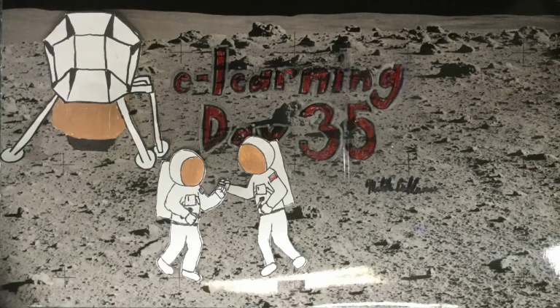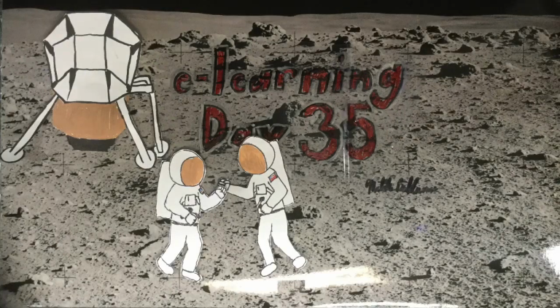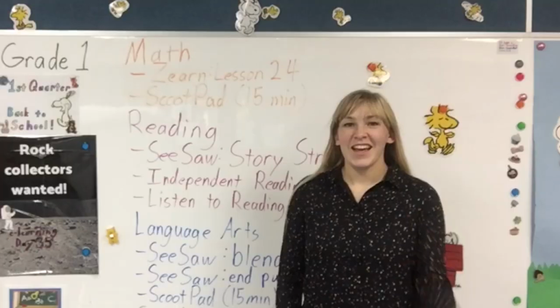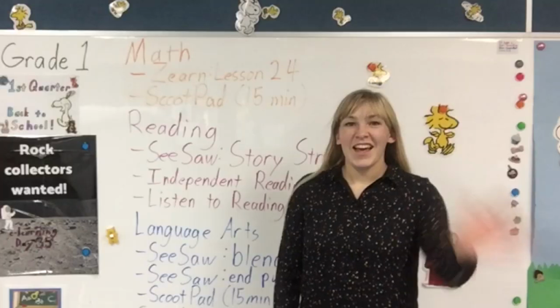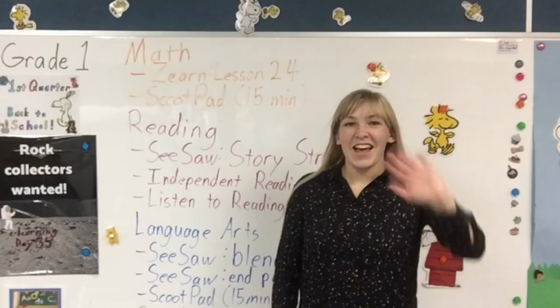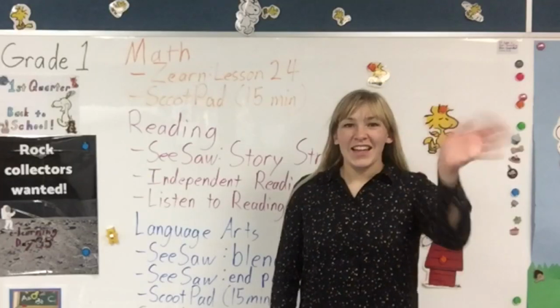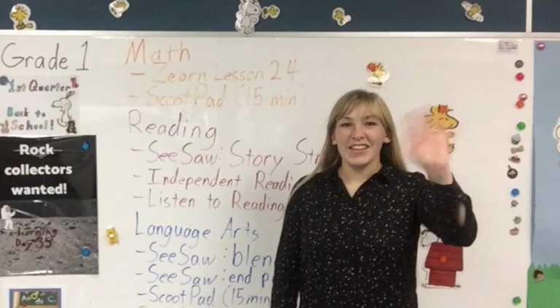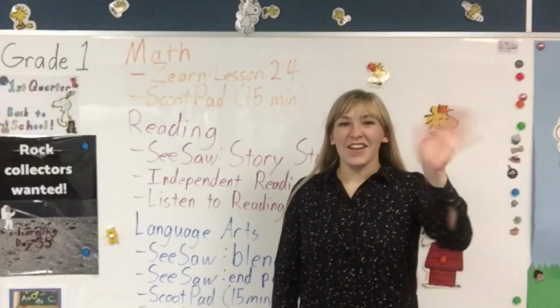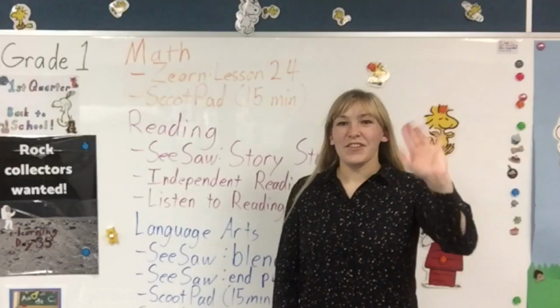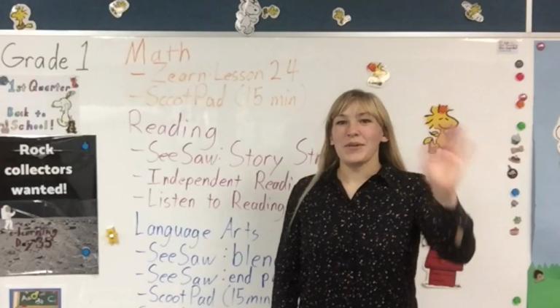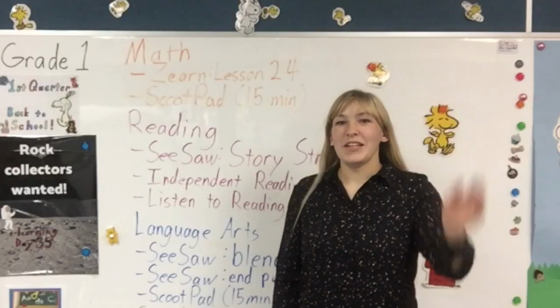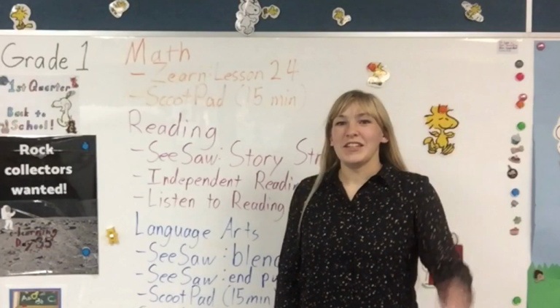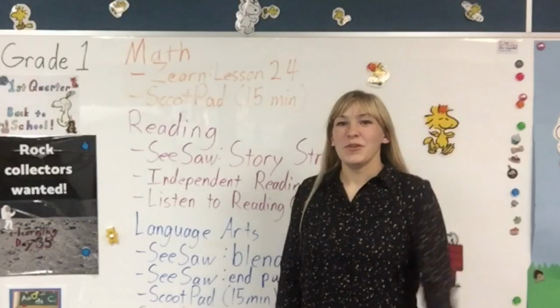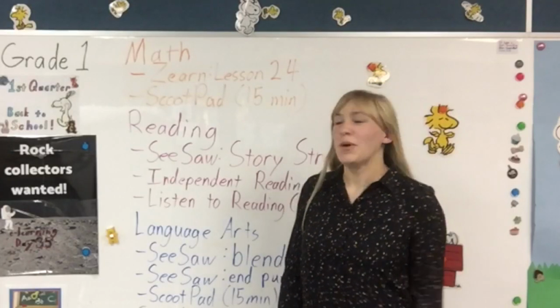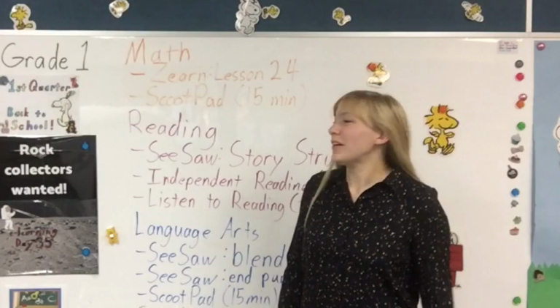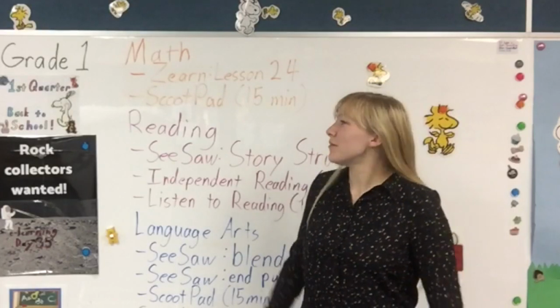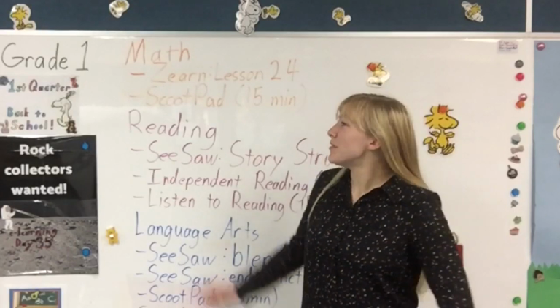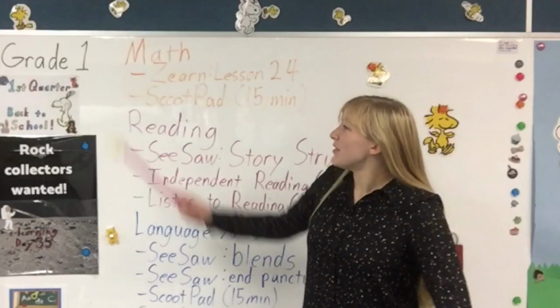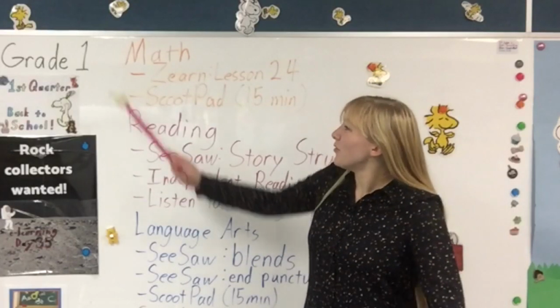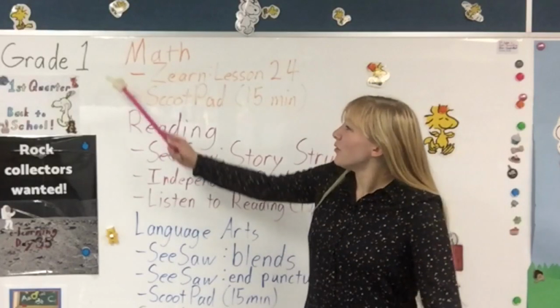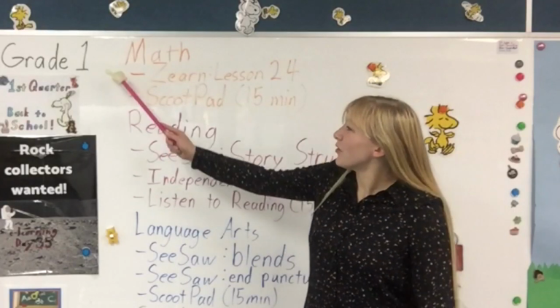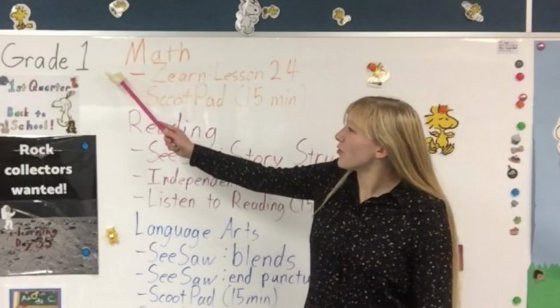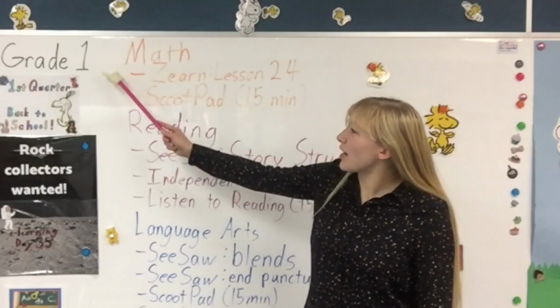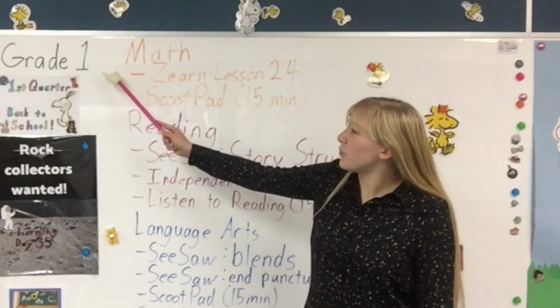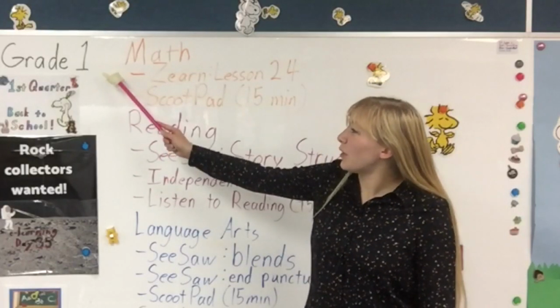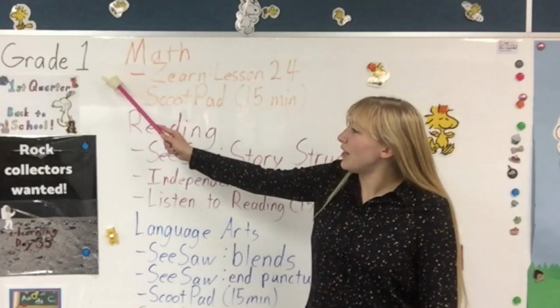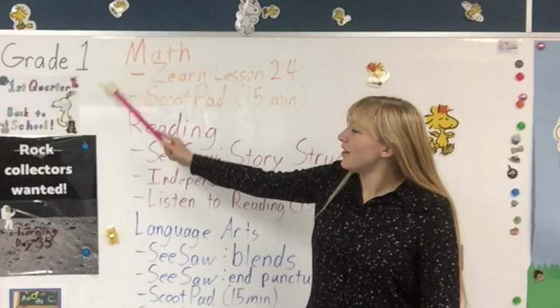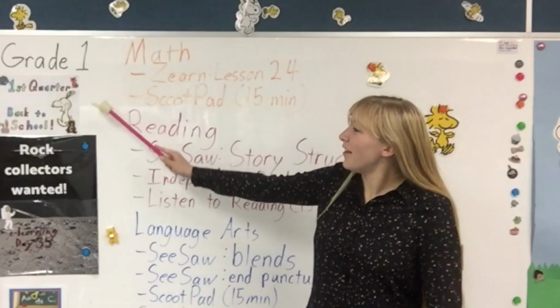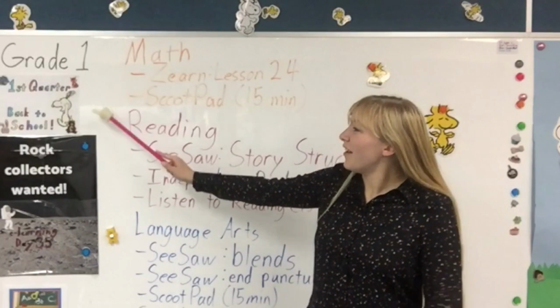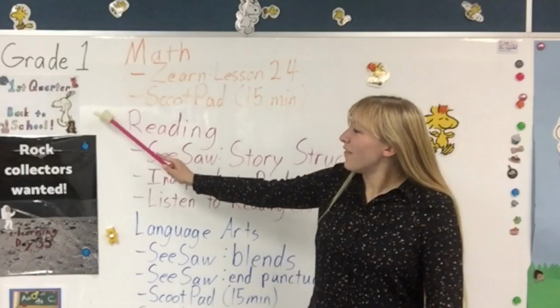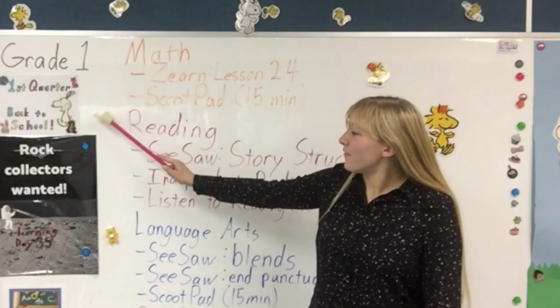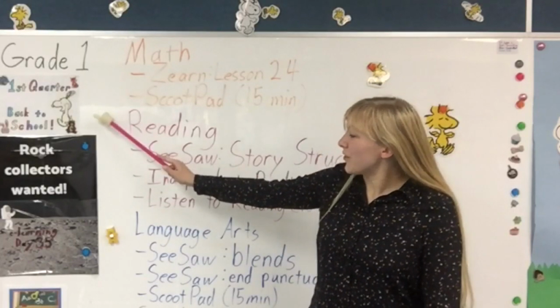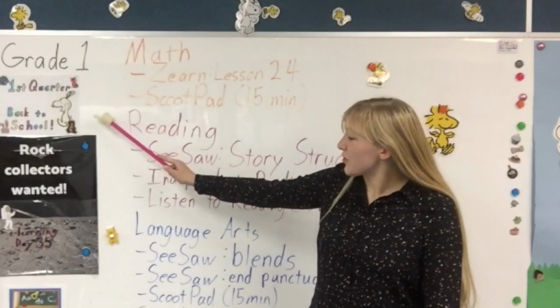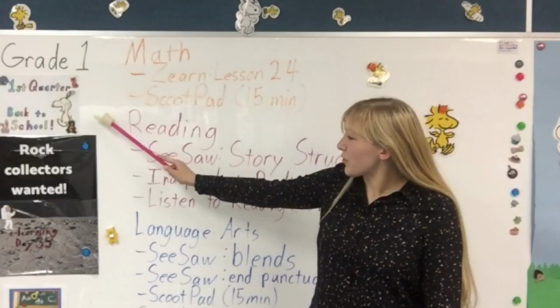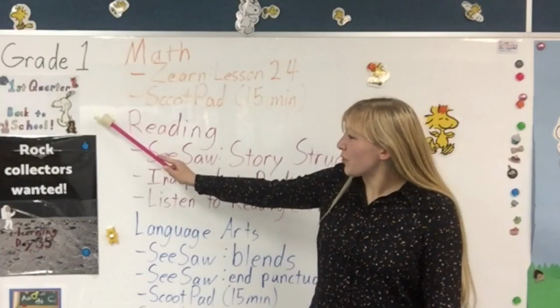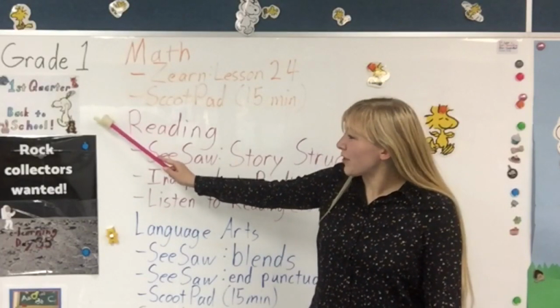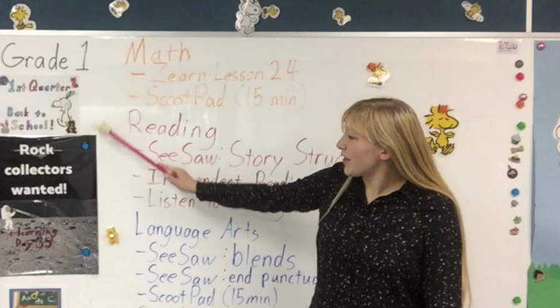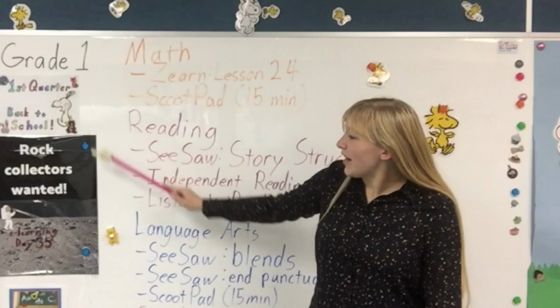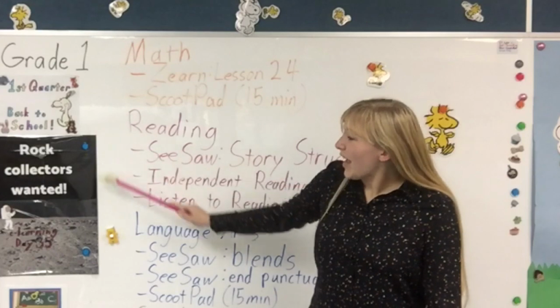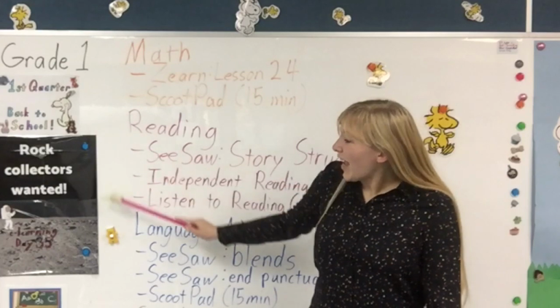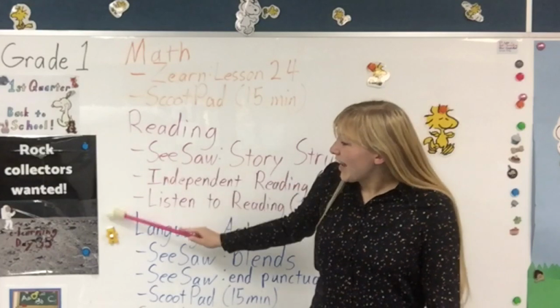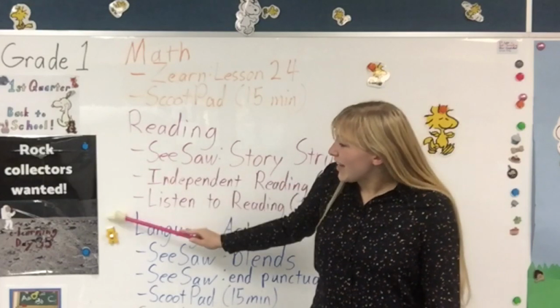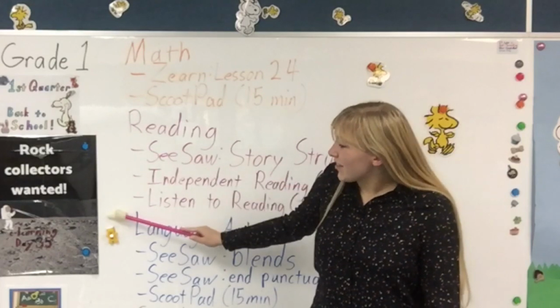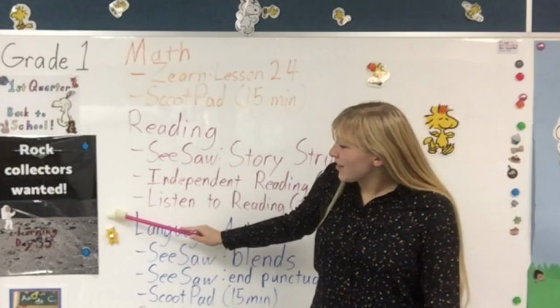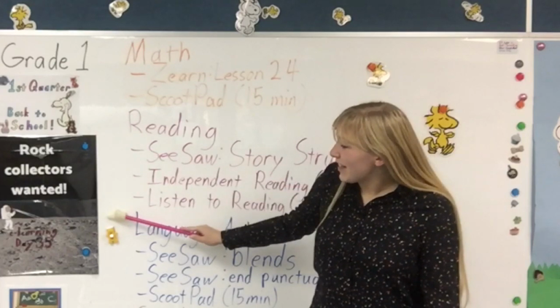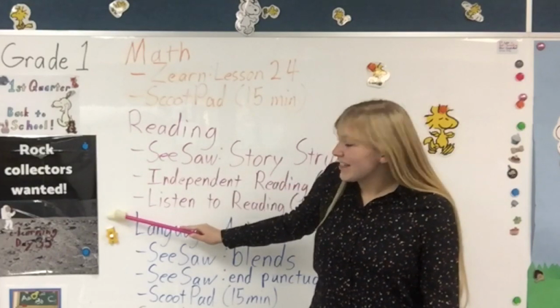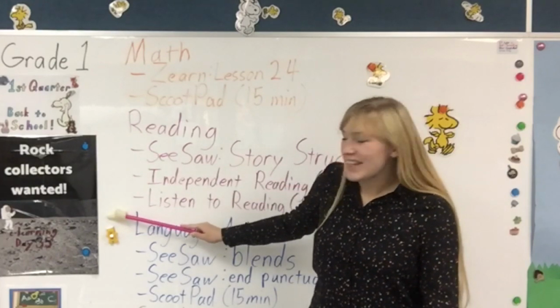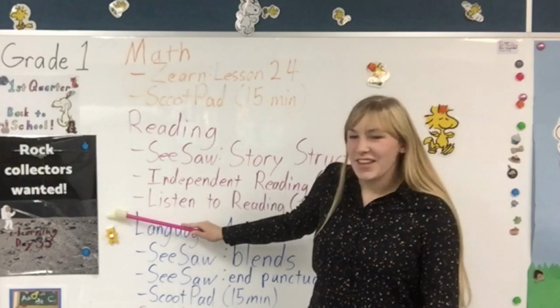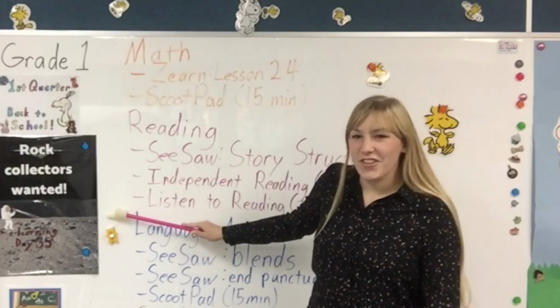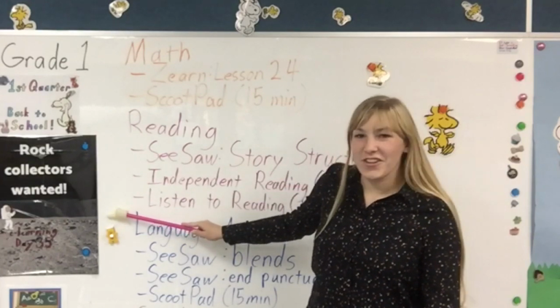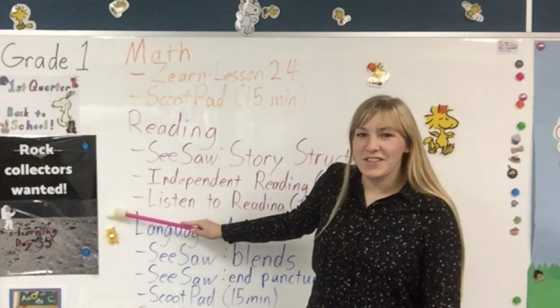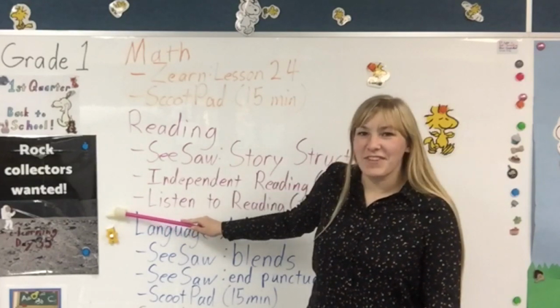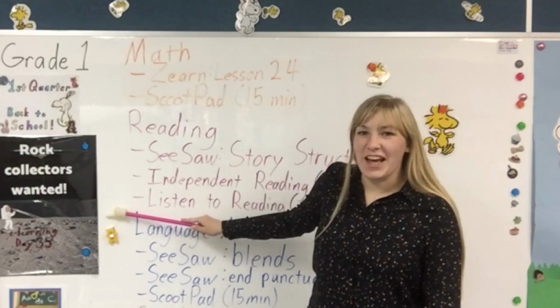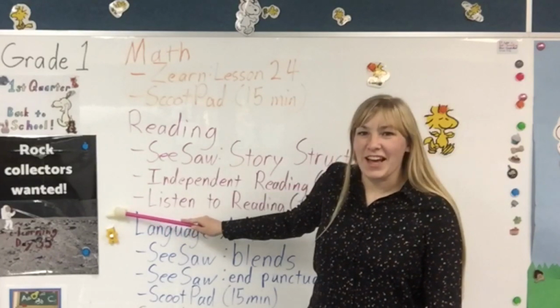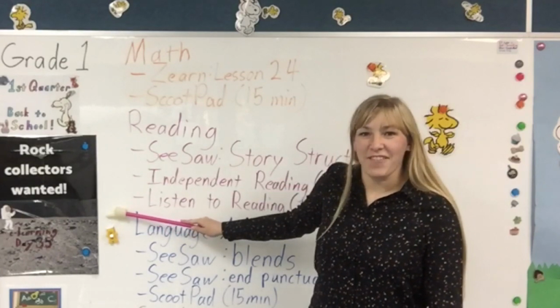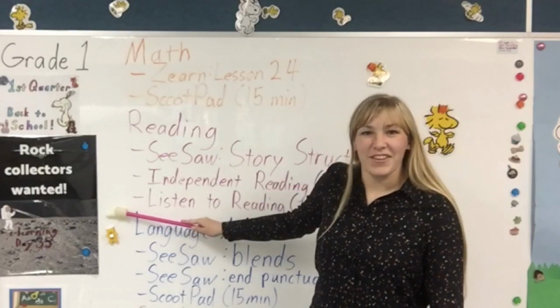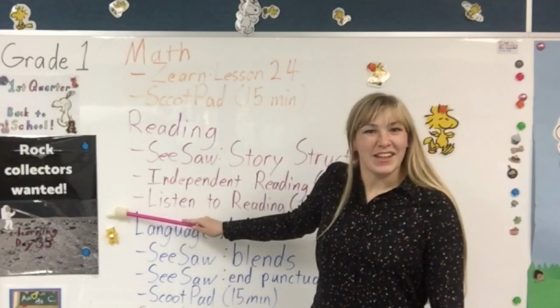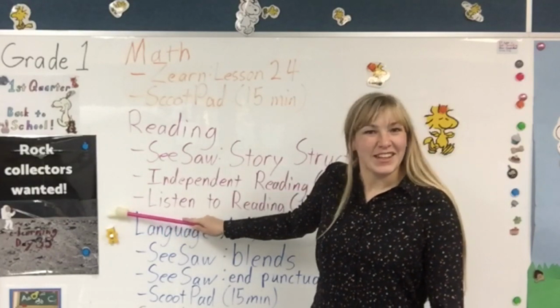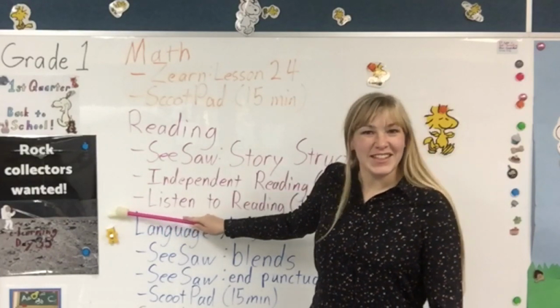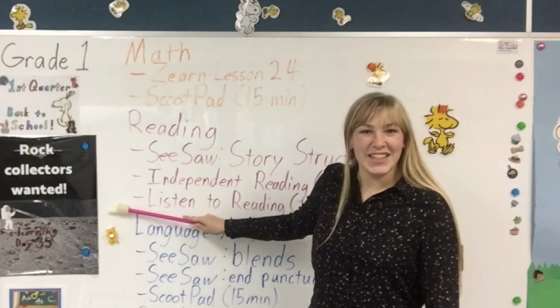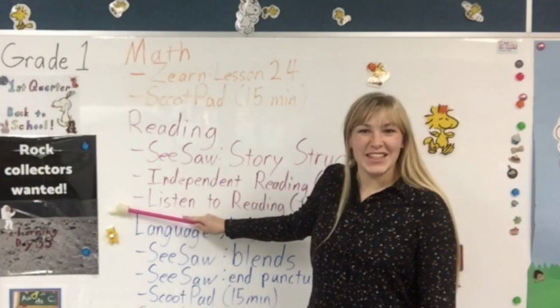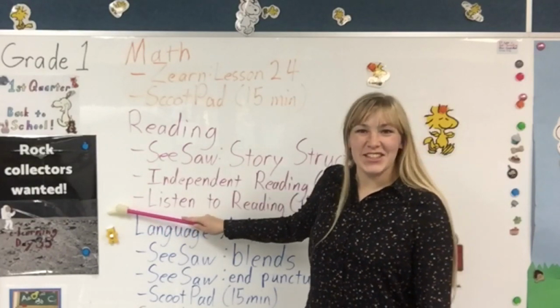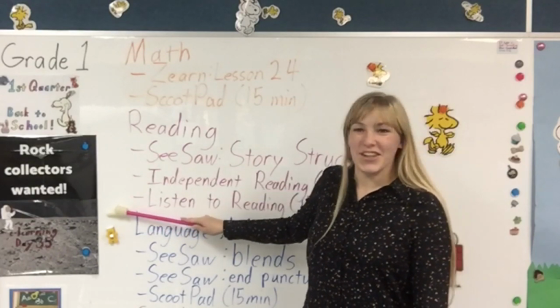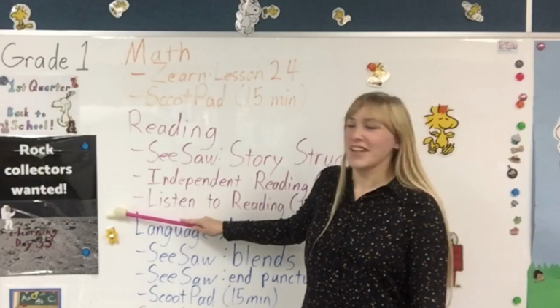Hello everyone, welcome to Grade 1, first quarter, e-learning day 35. Let's get started.